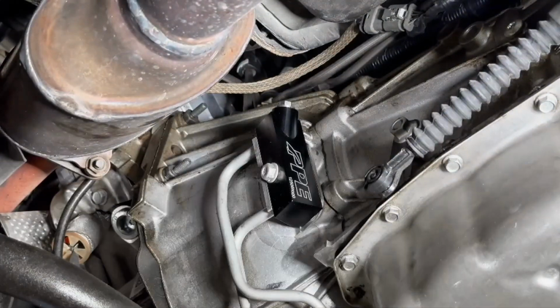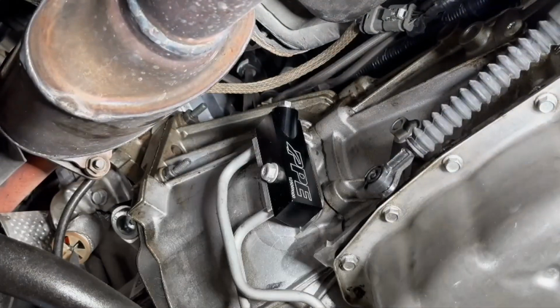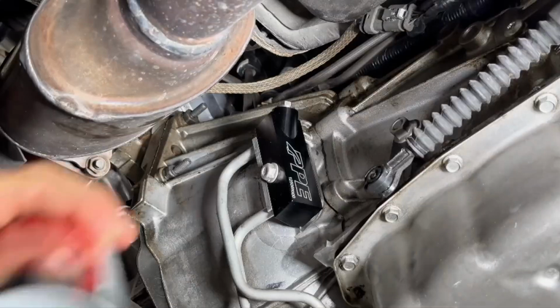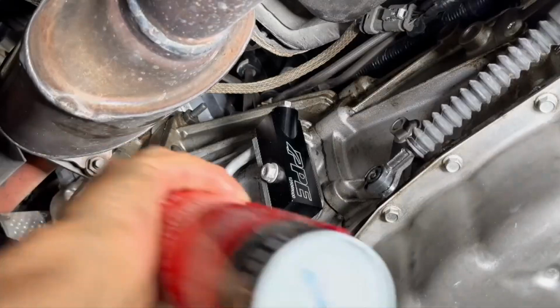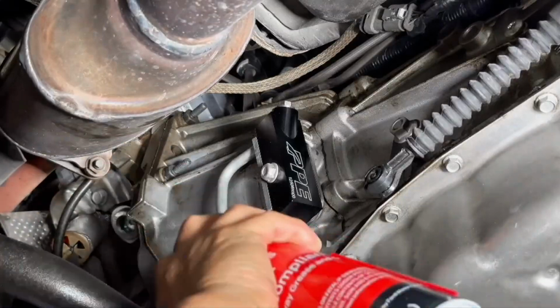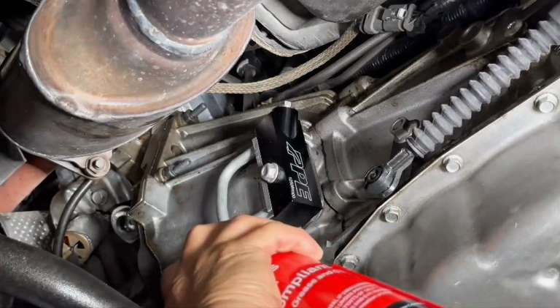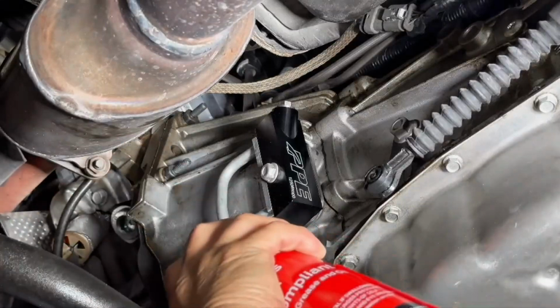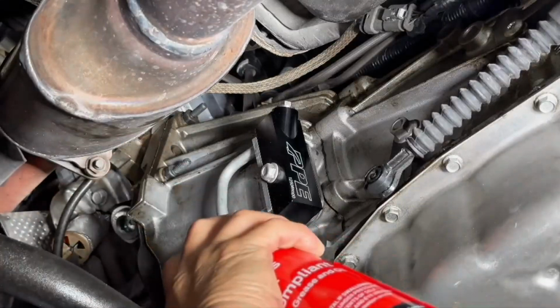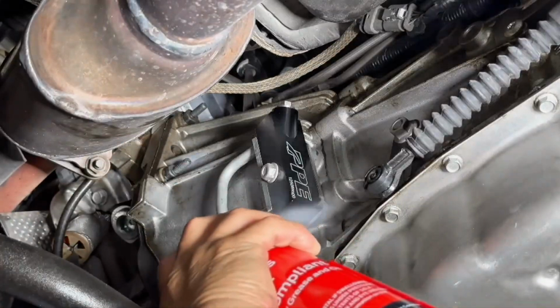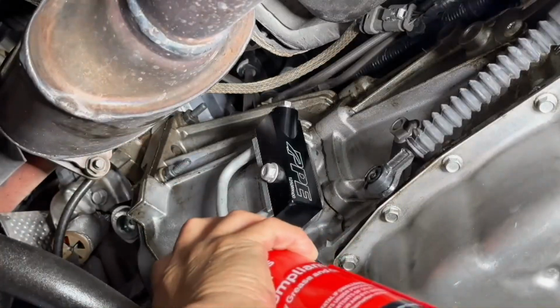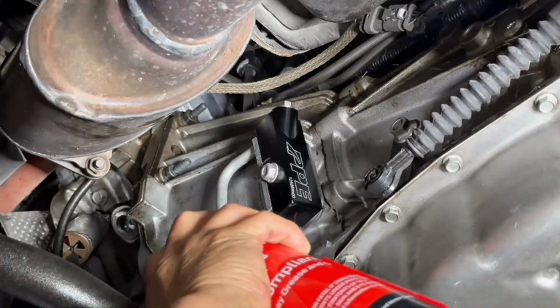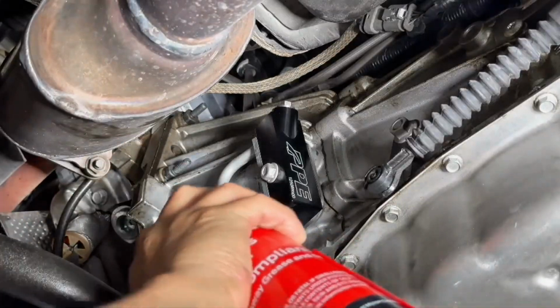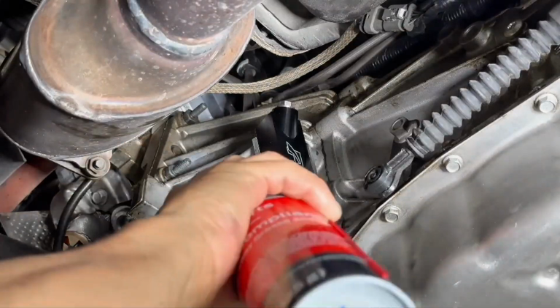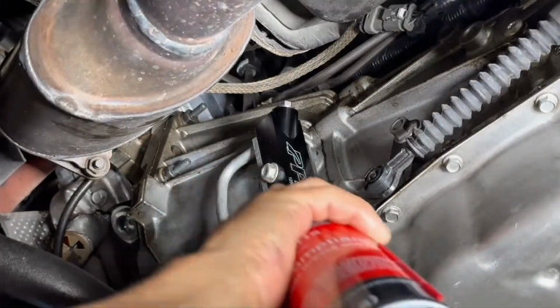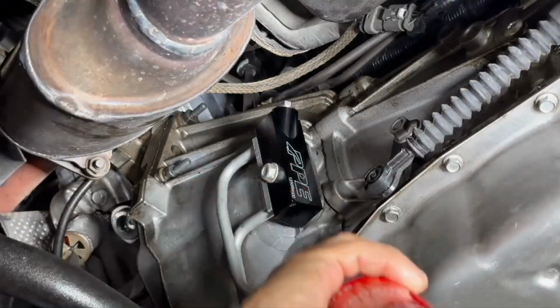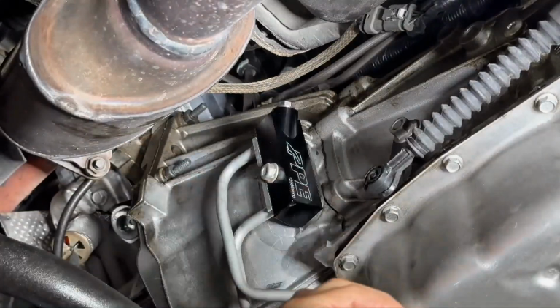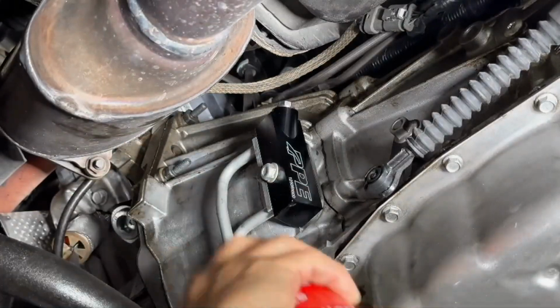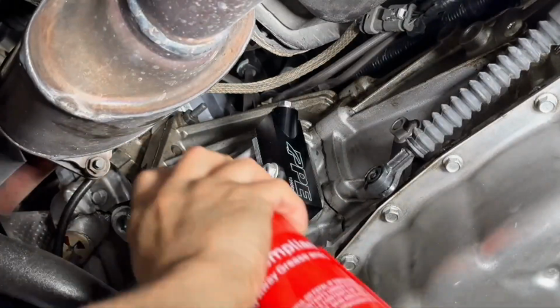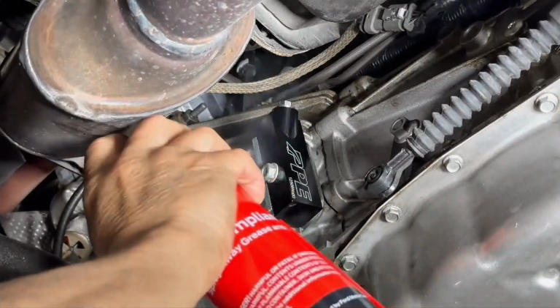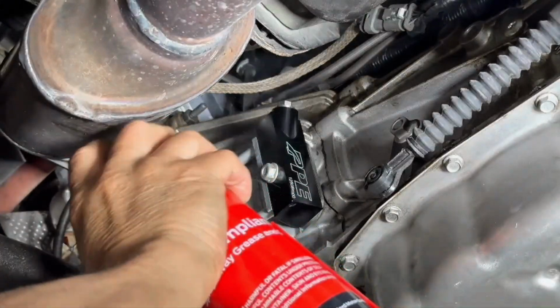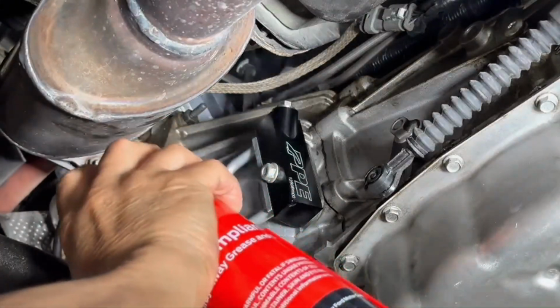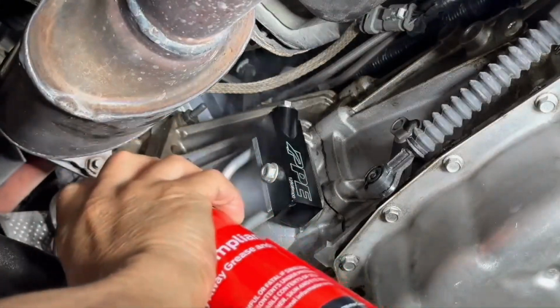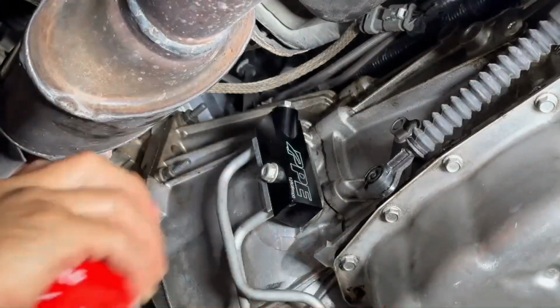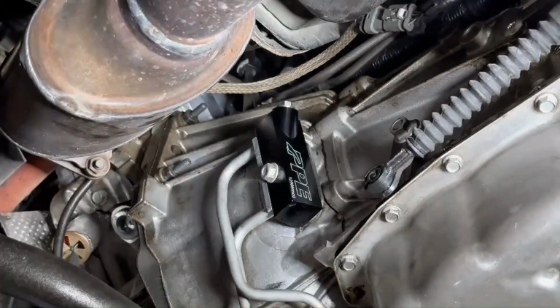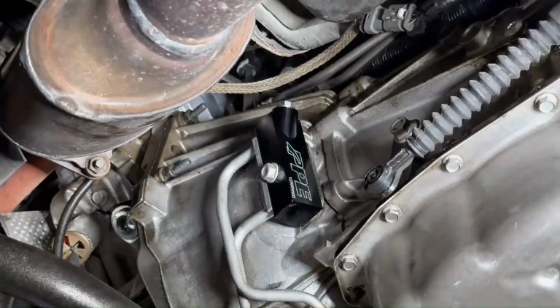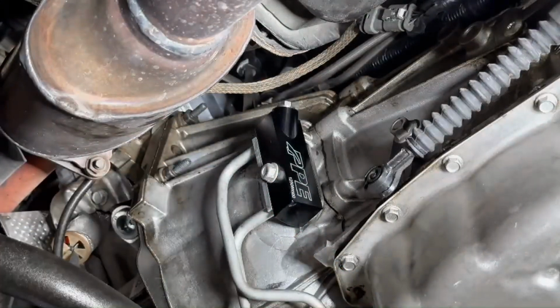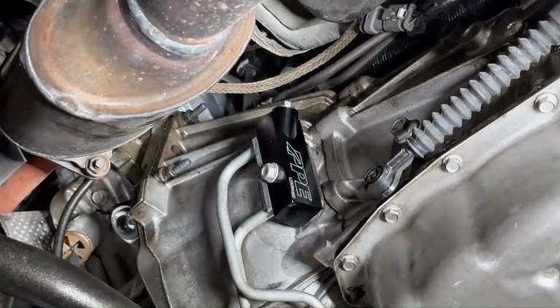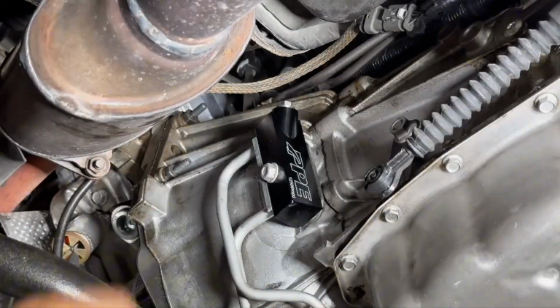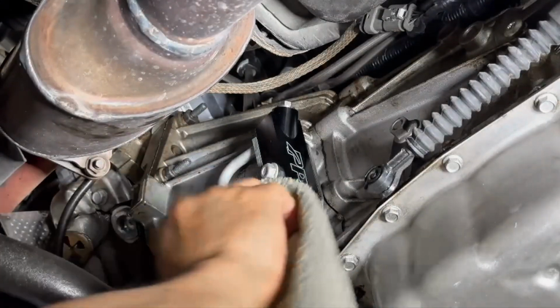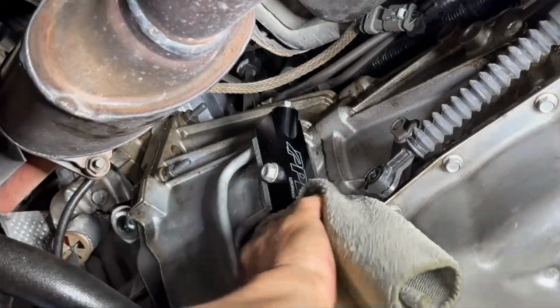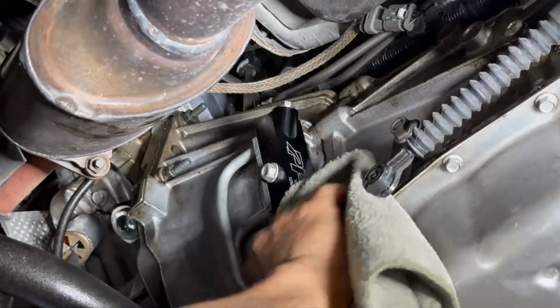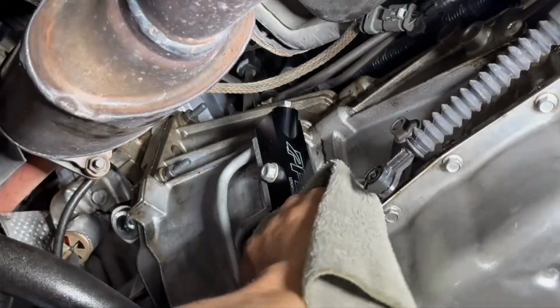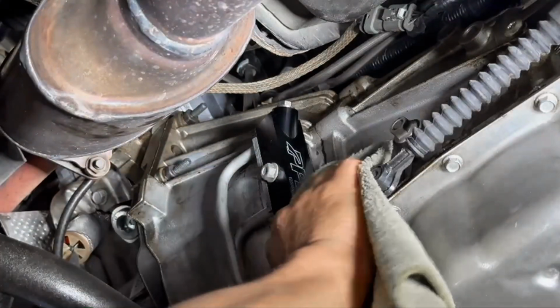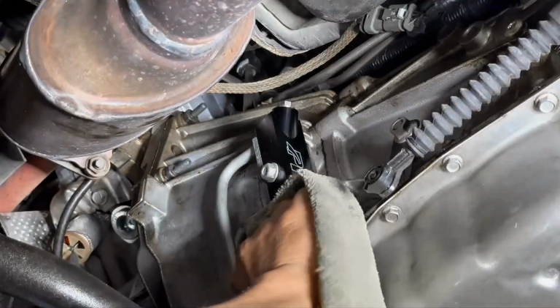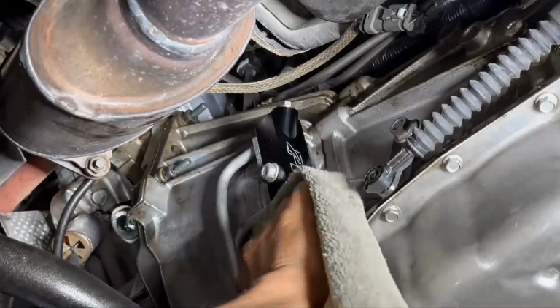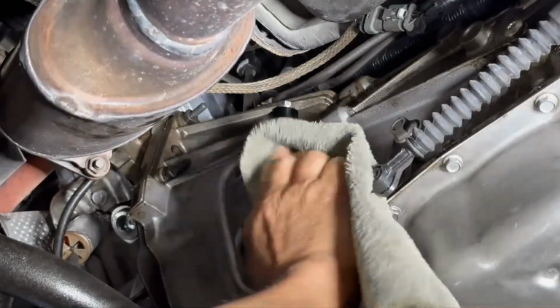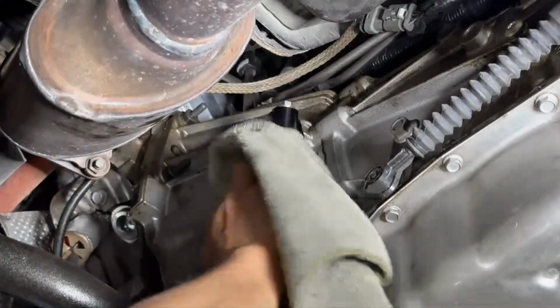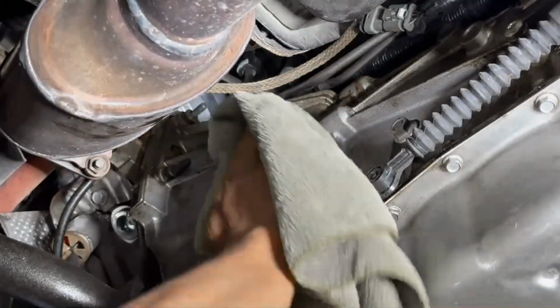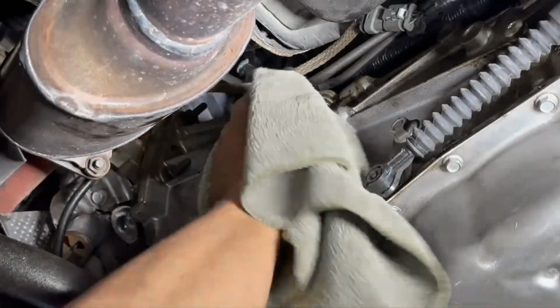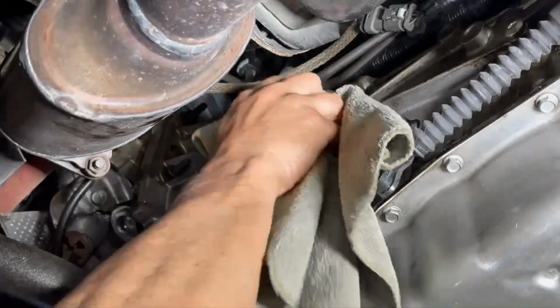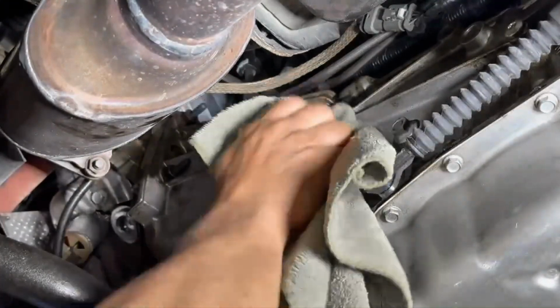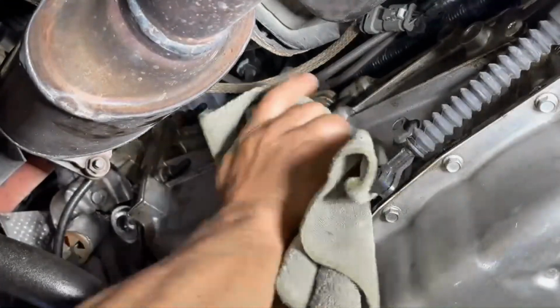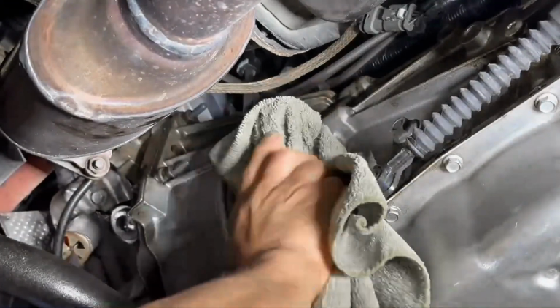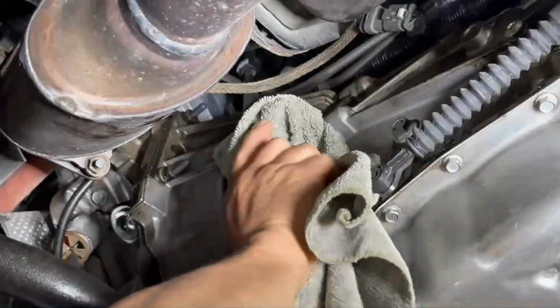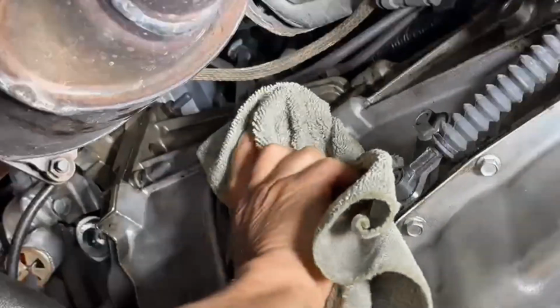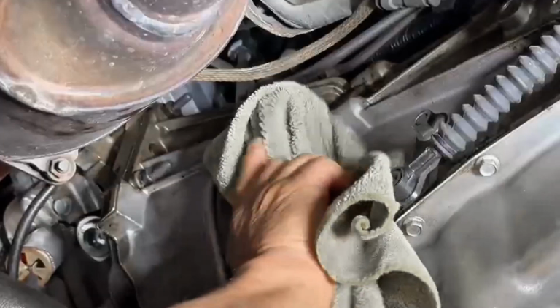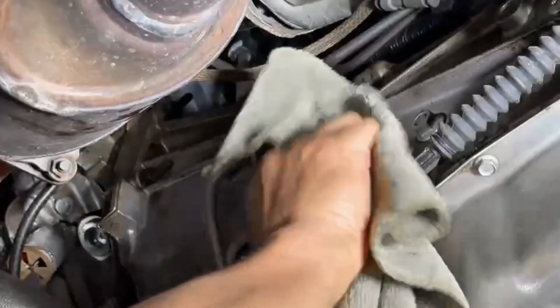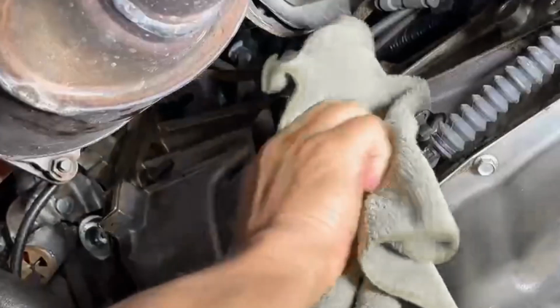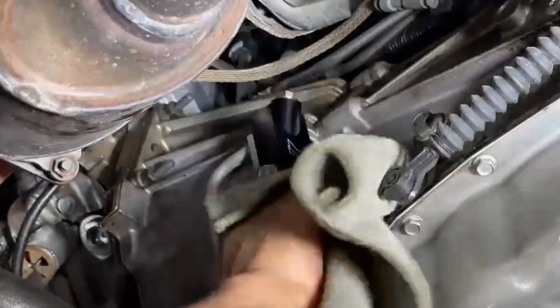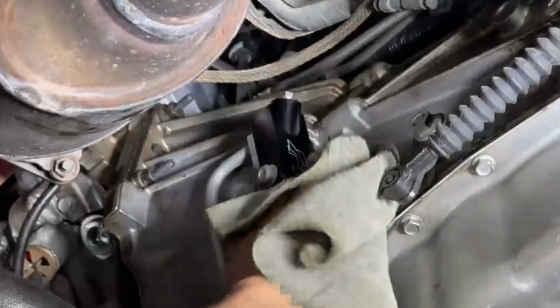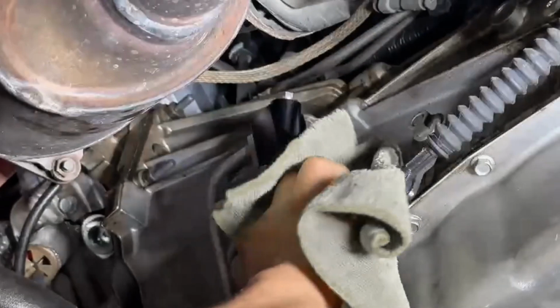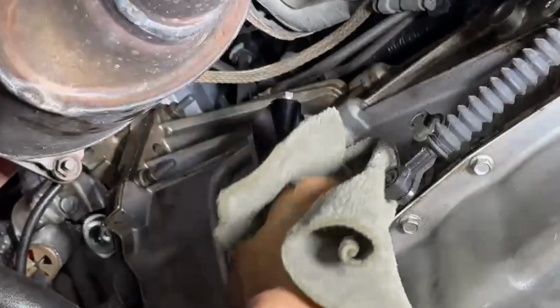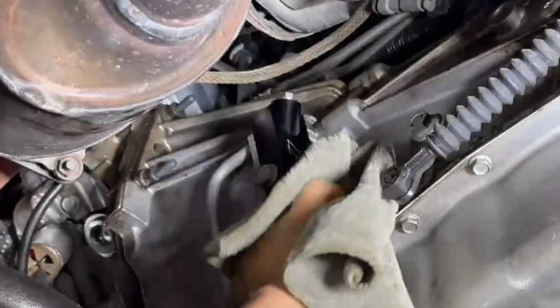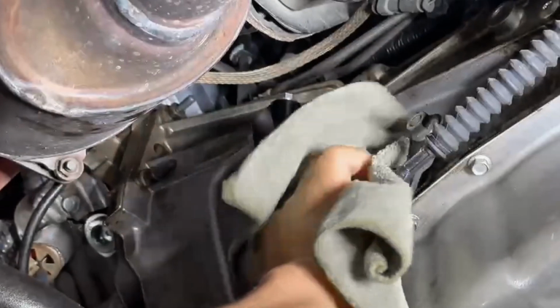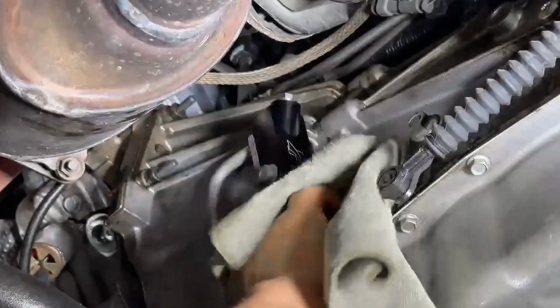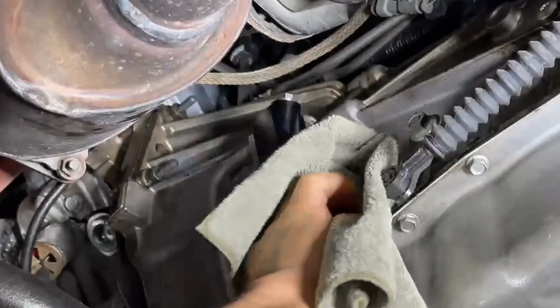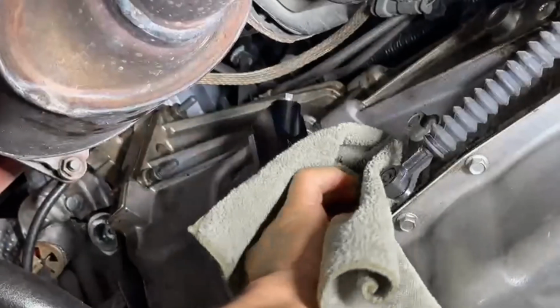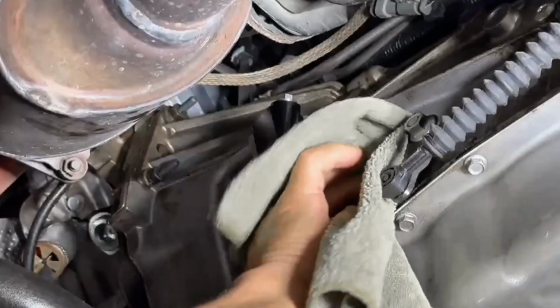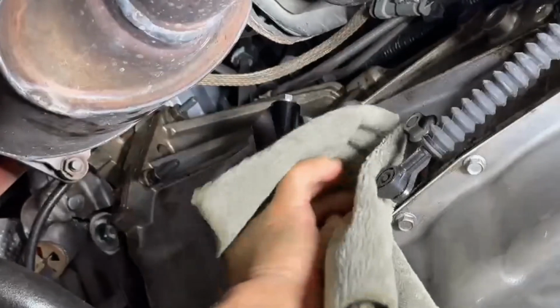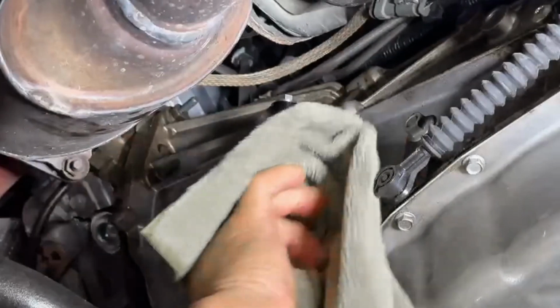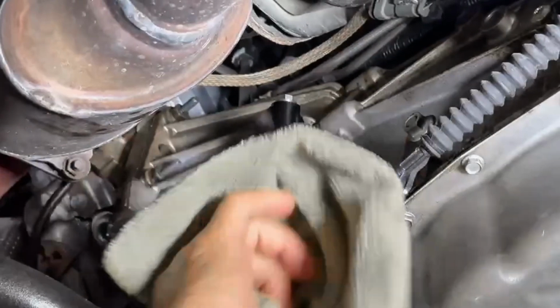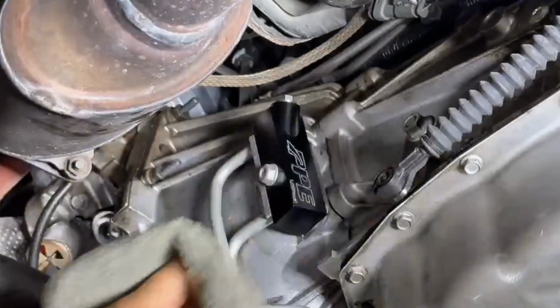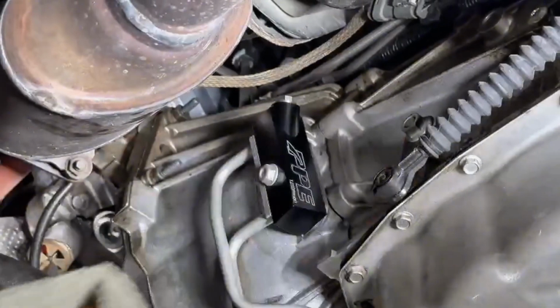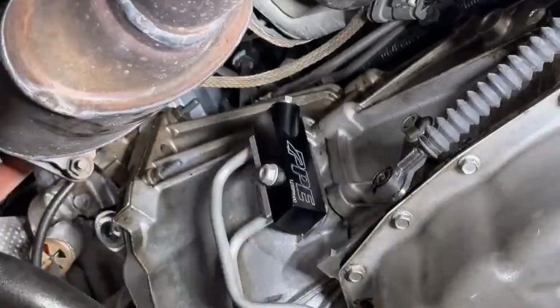Step 6: Service the magnetic plug every 5,000 miles for maximum protection. Installation complete.